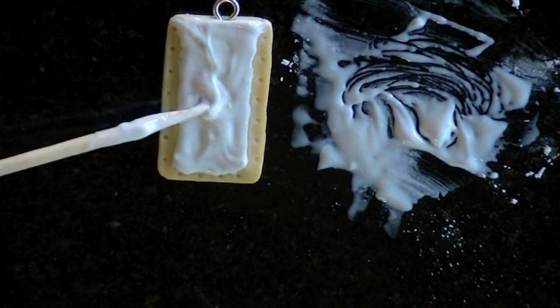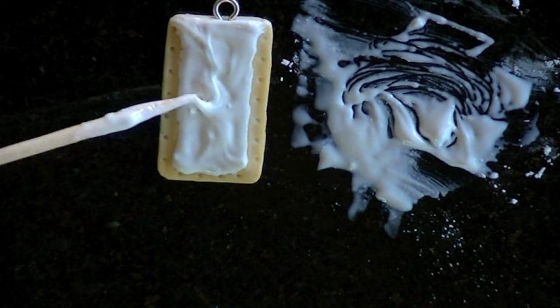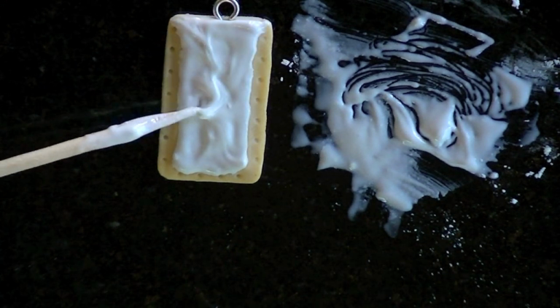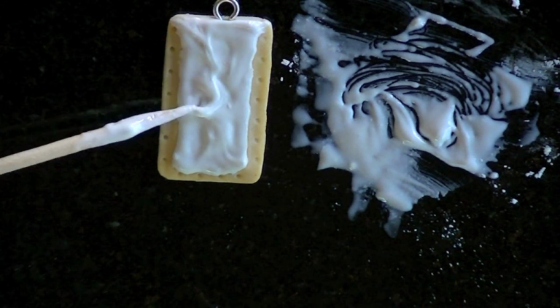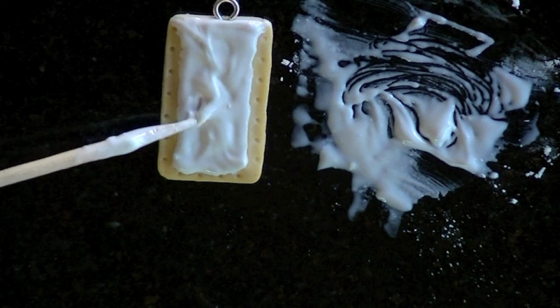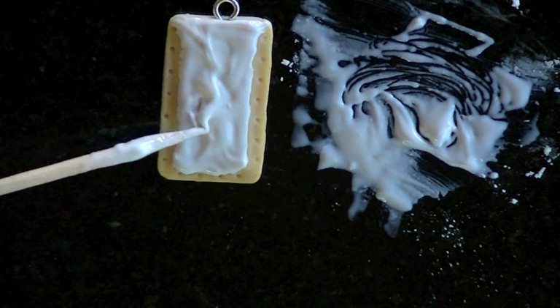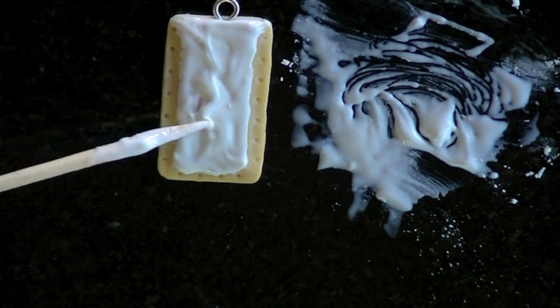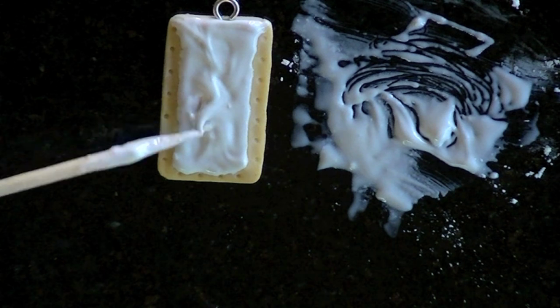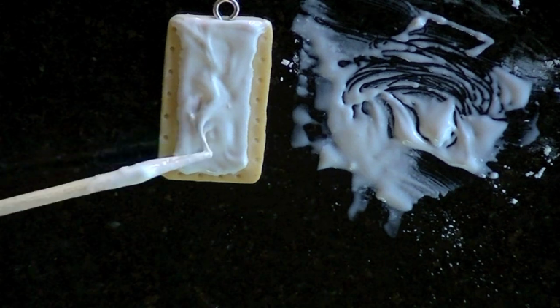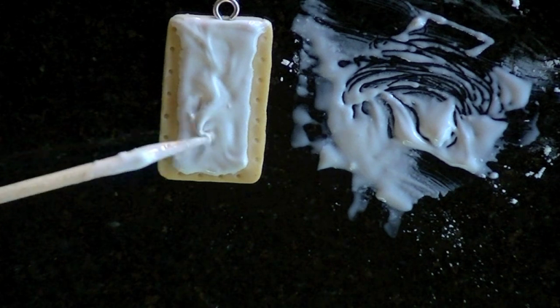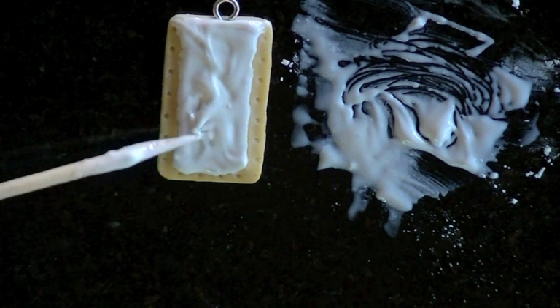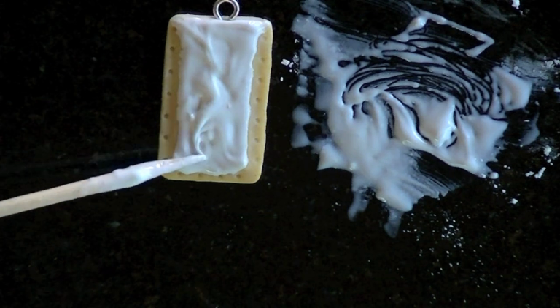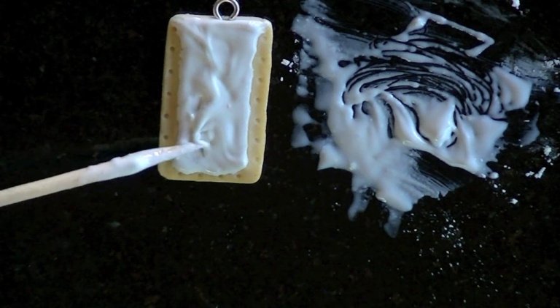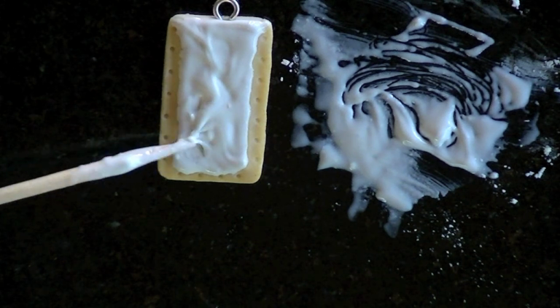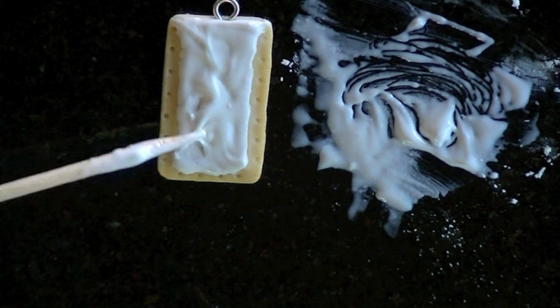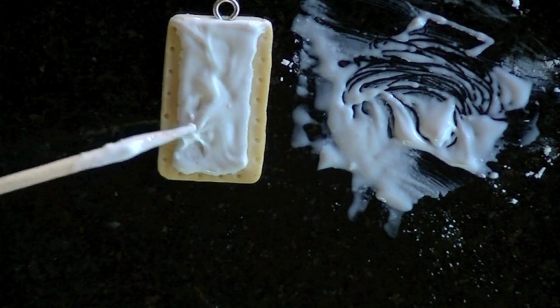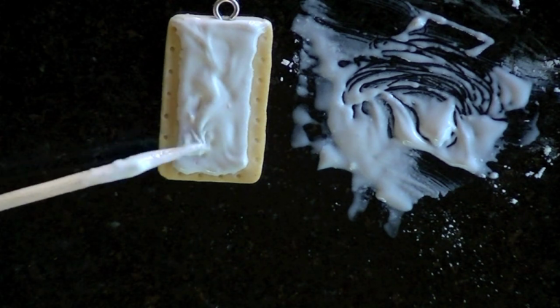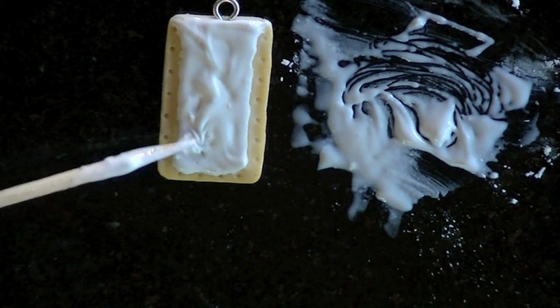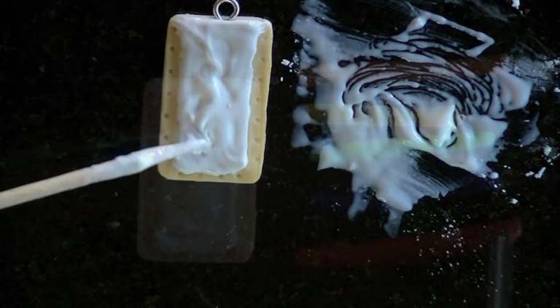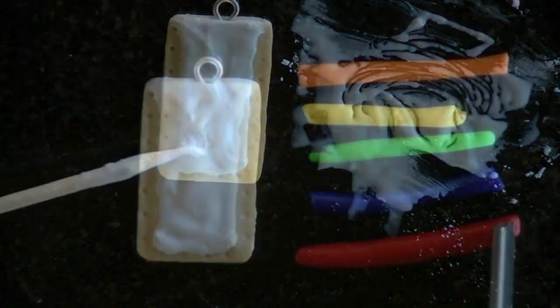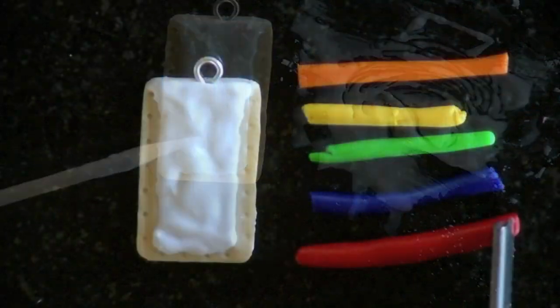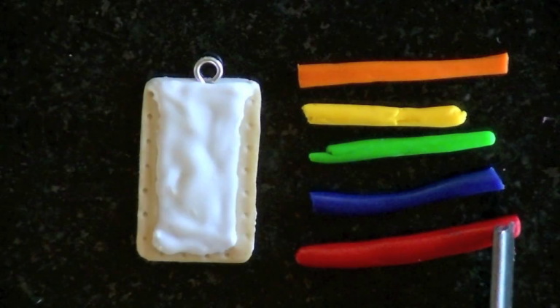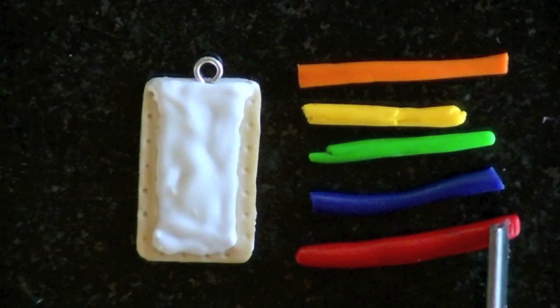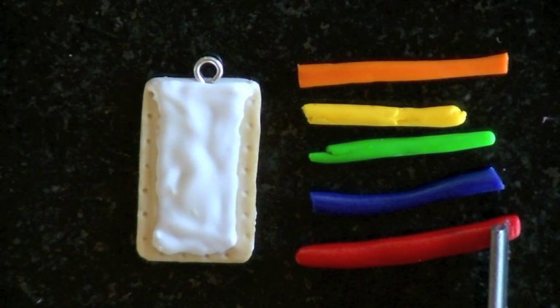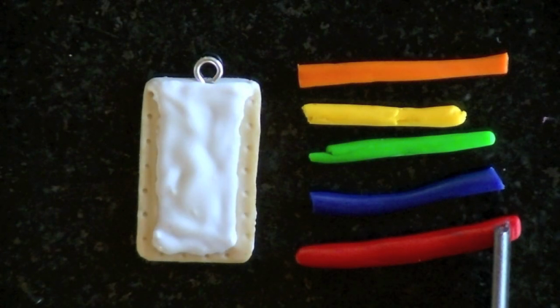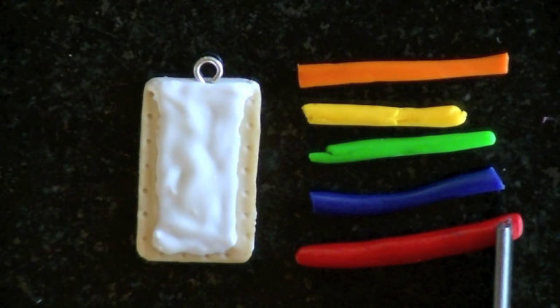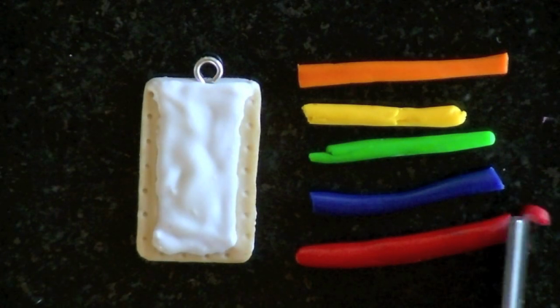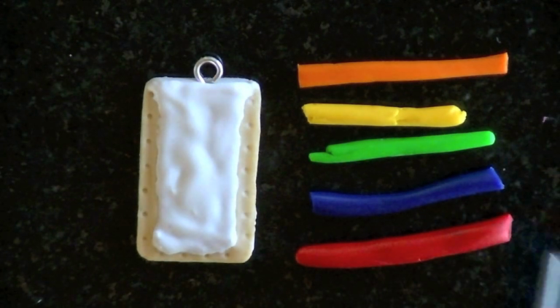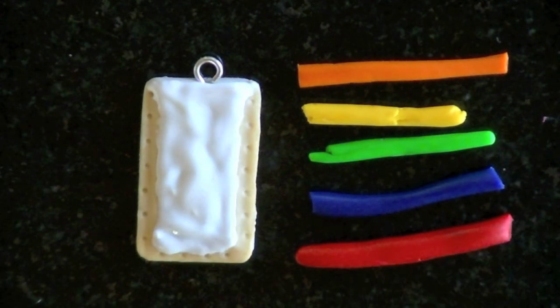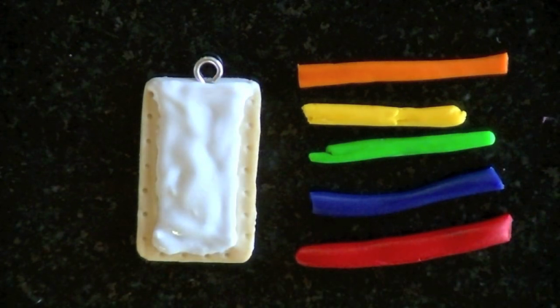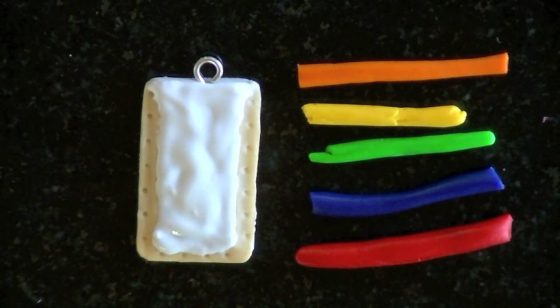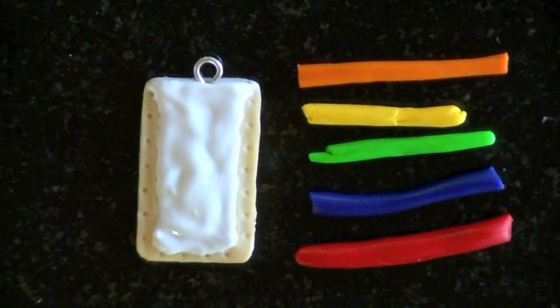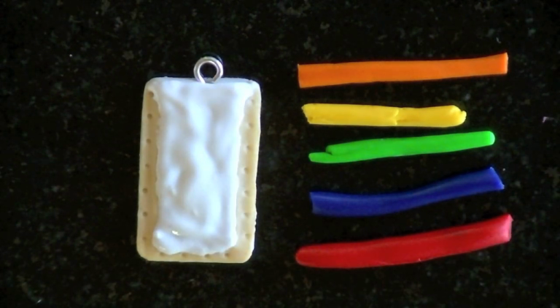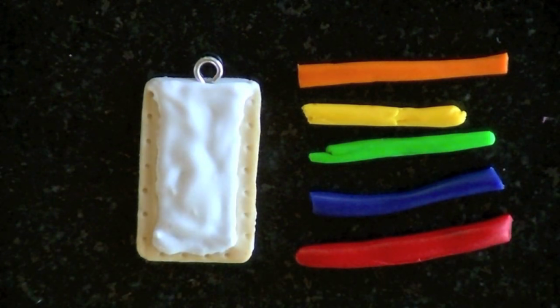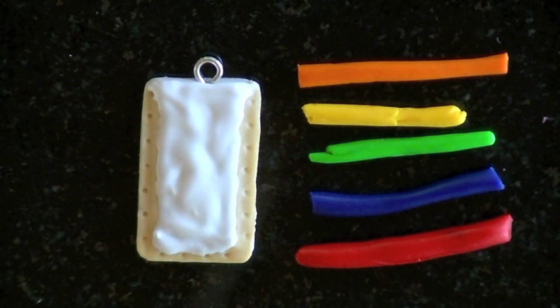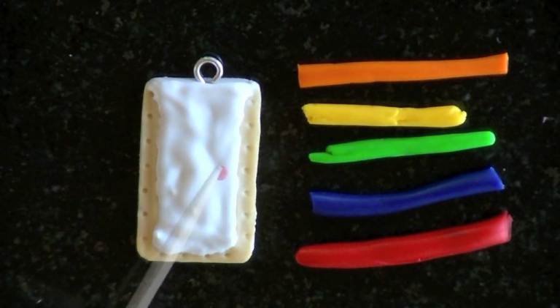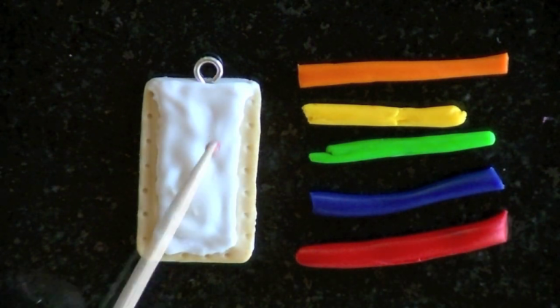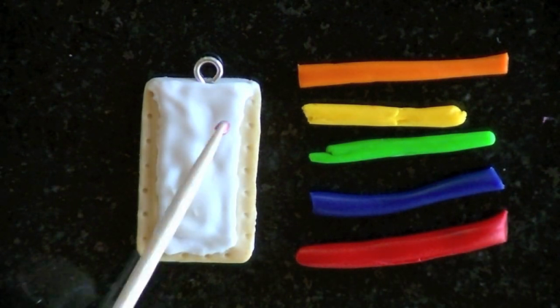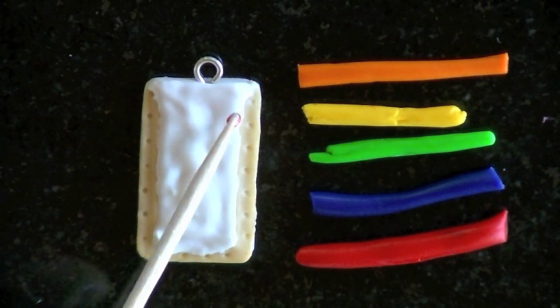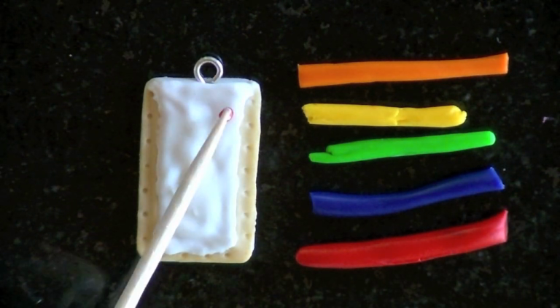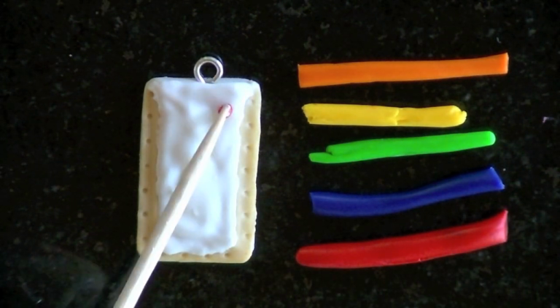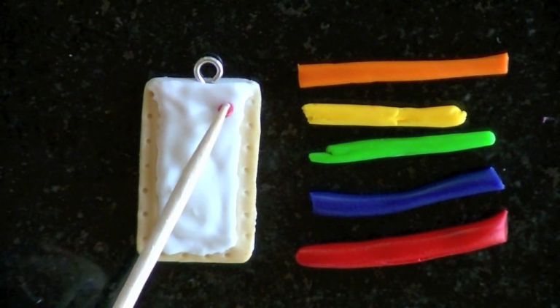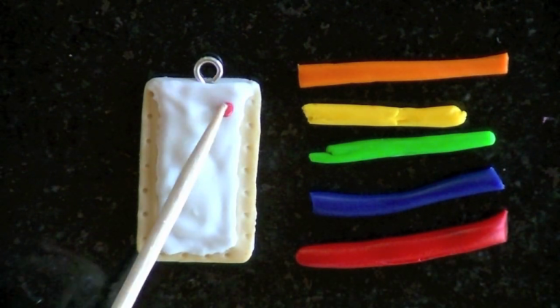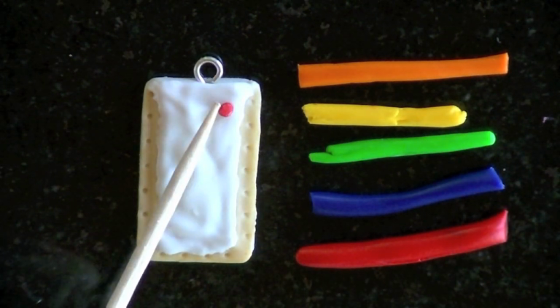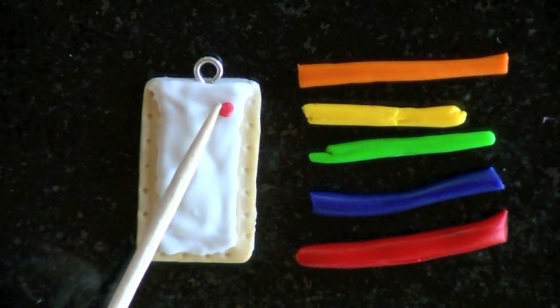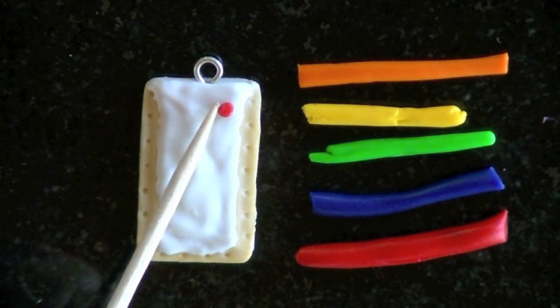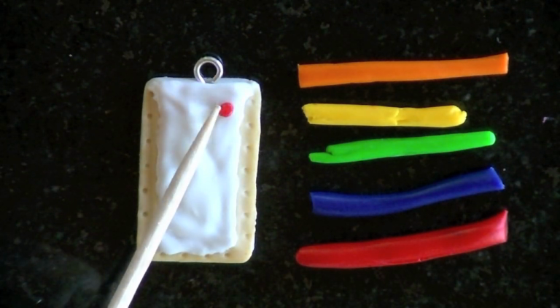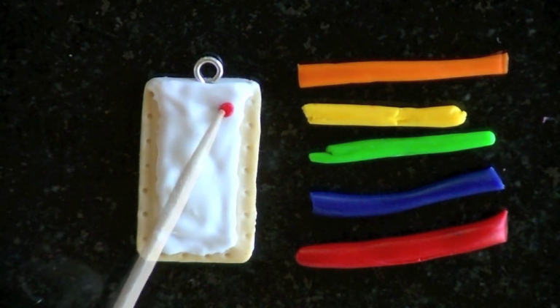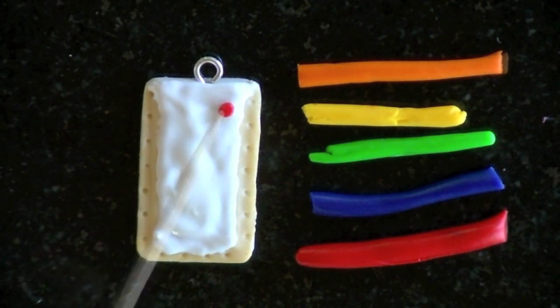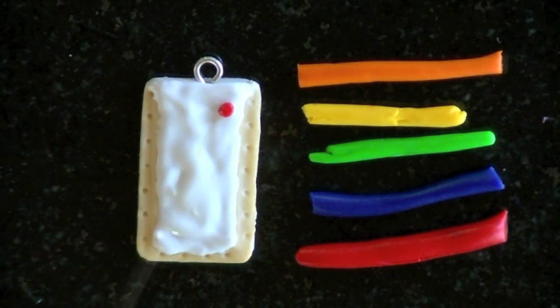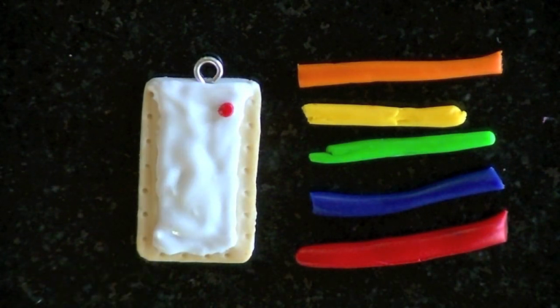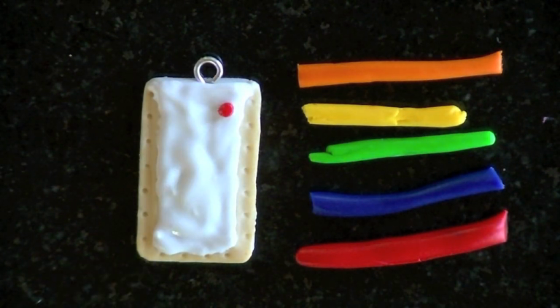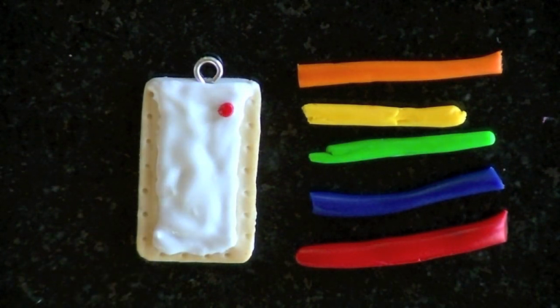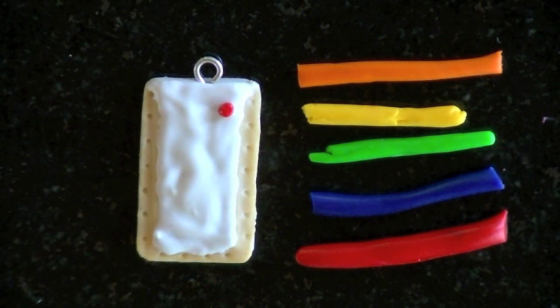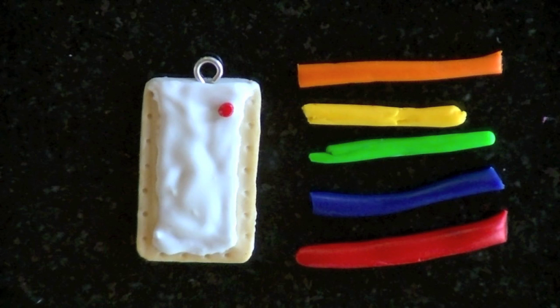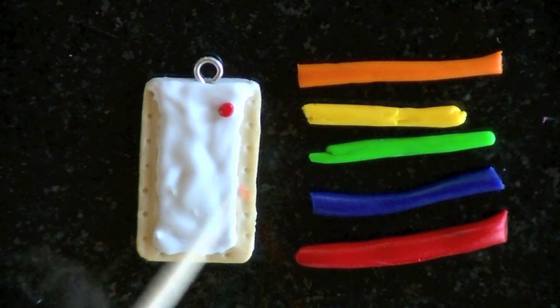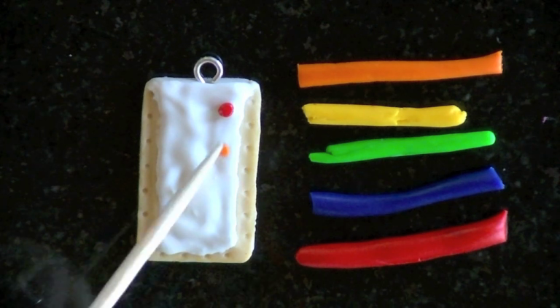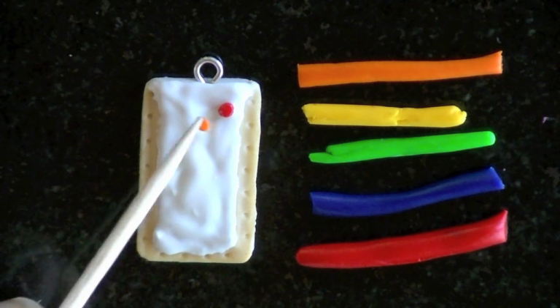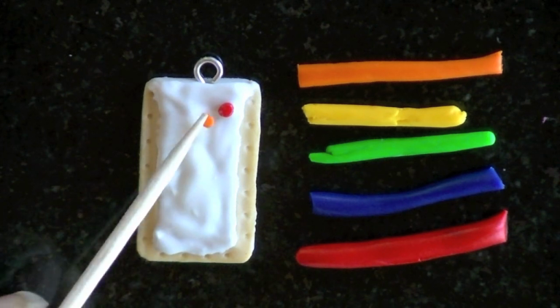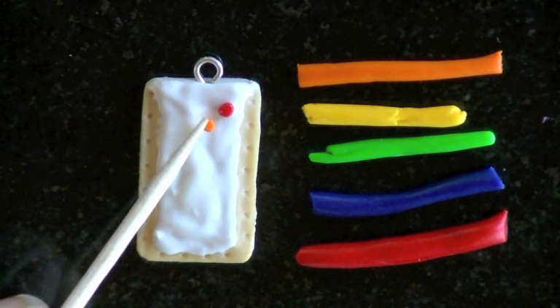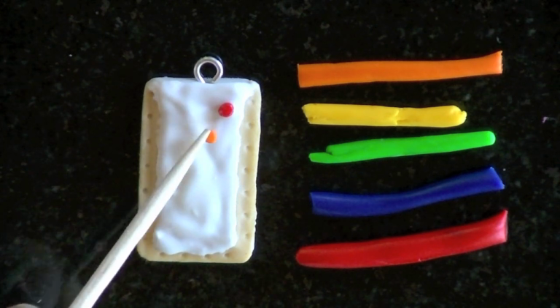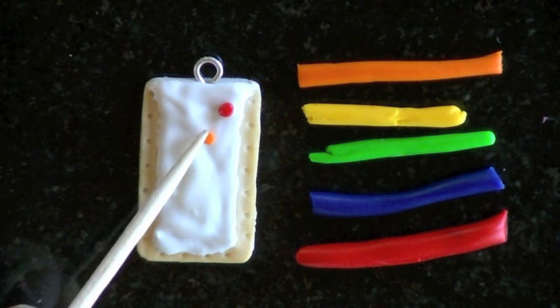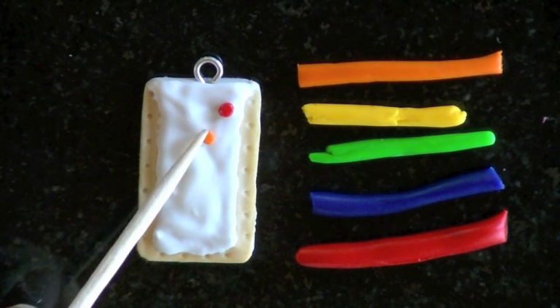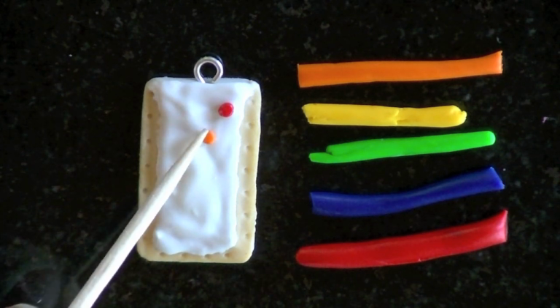And once I've spread out the frosting, I'm going to add rainbow color sprinkles to make it look like a confetti cupcake pop tart.